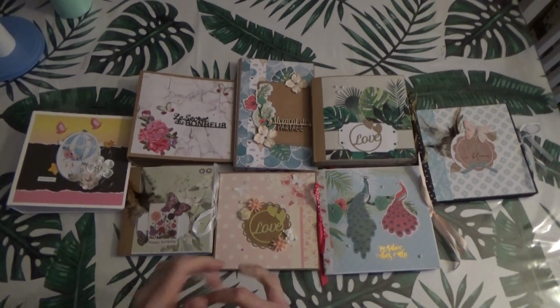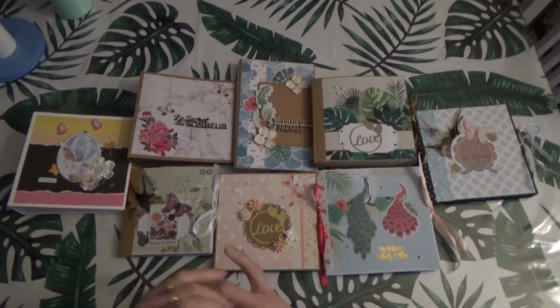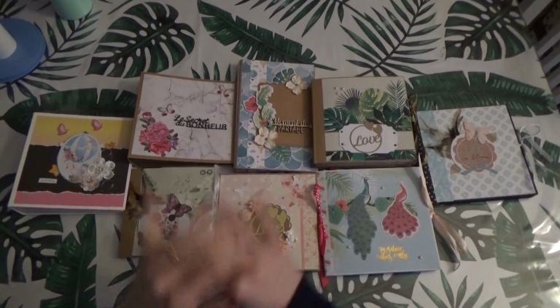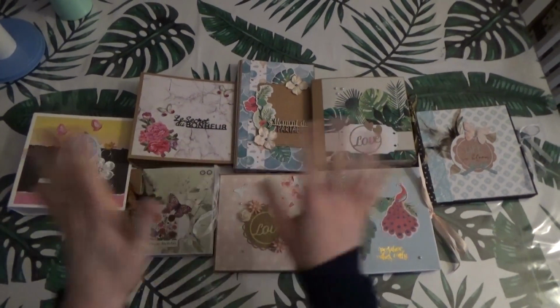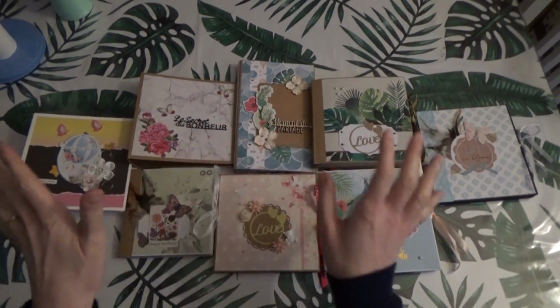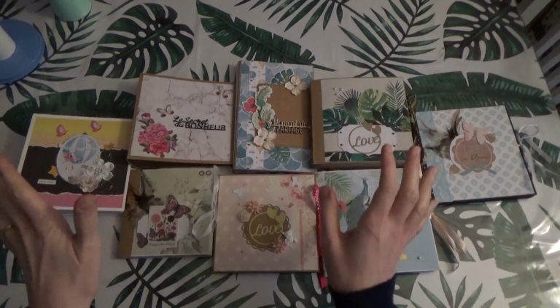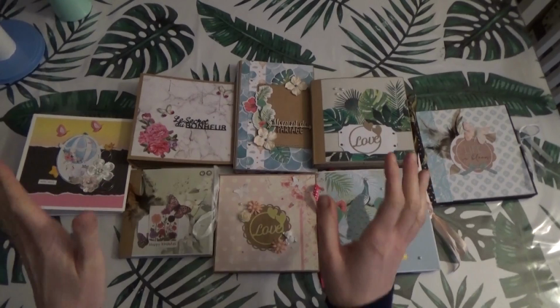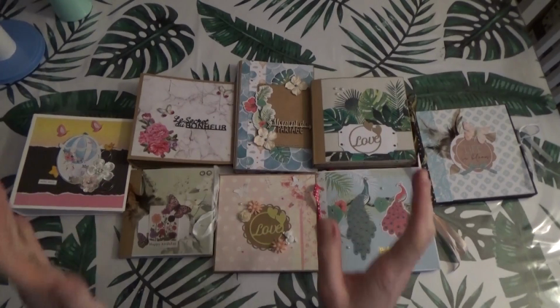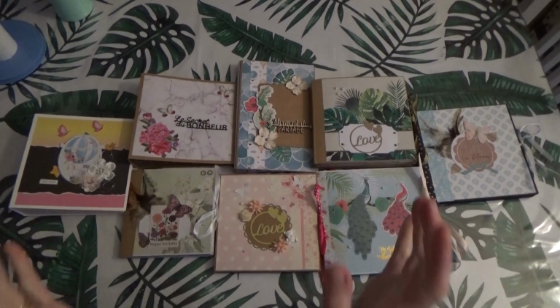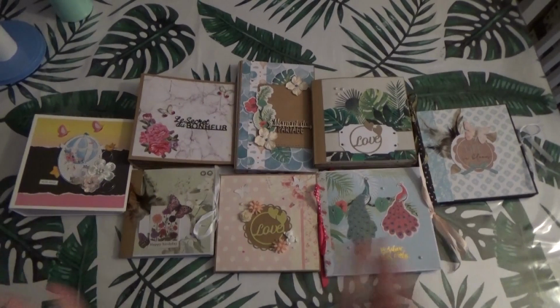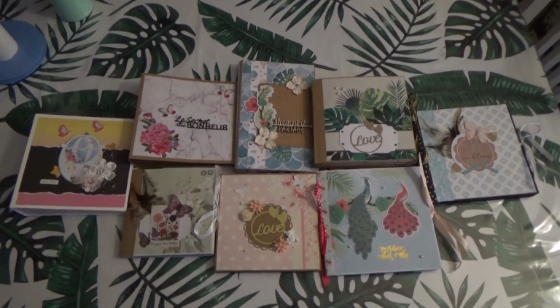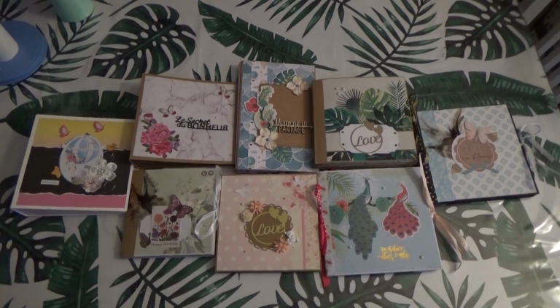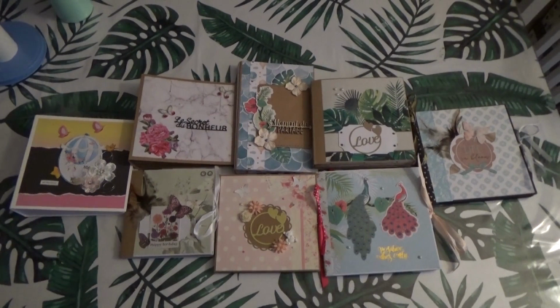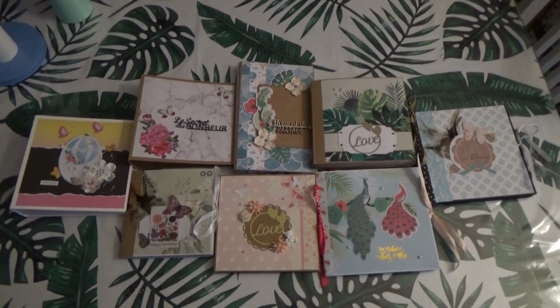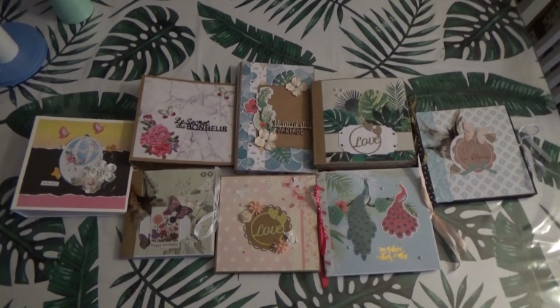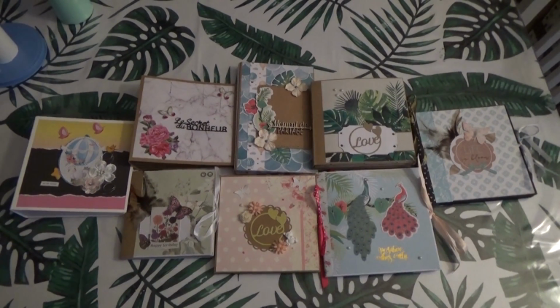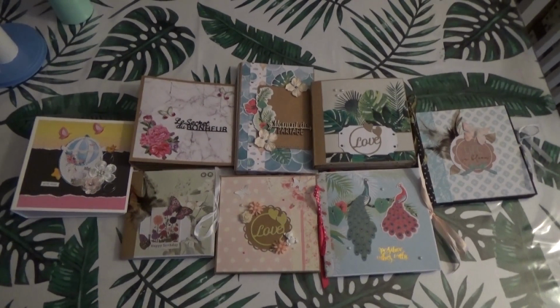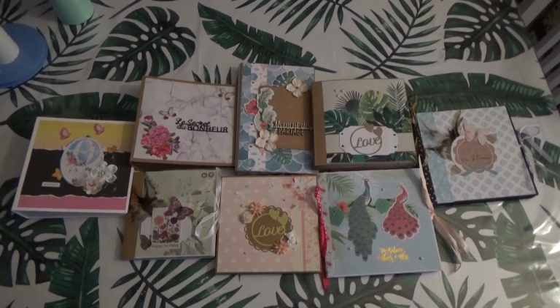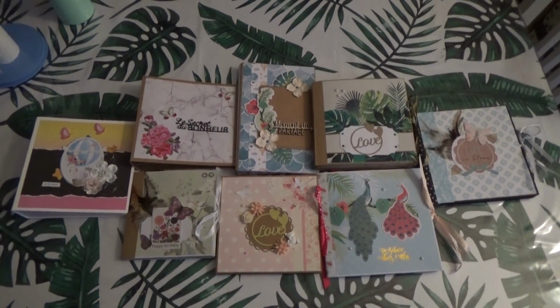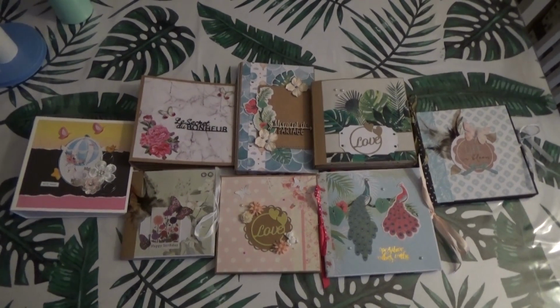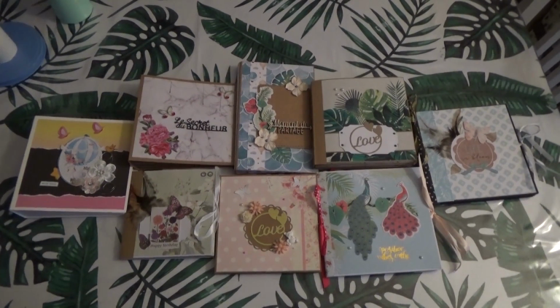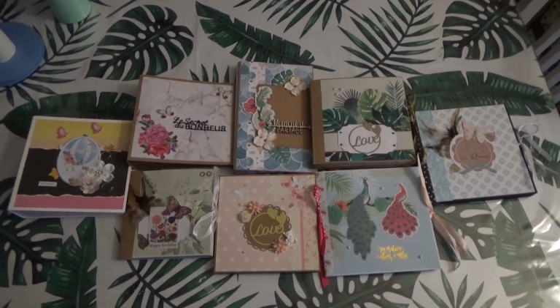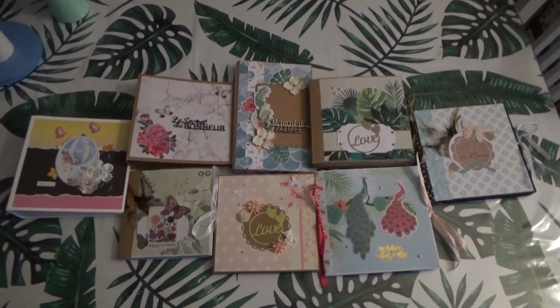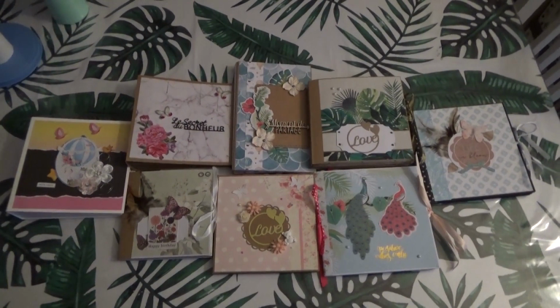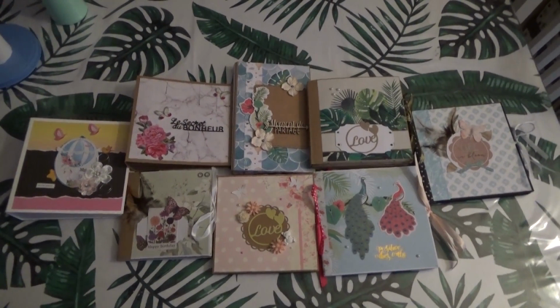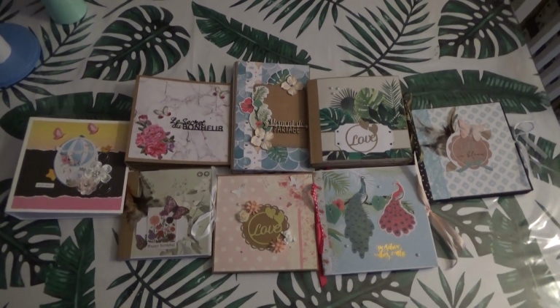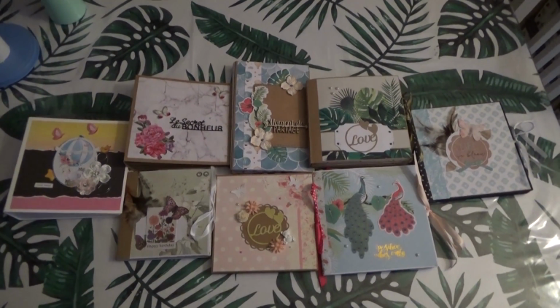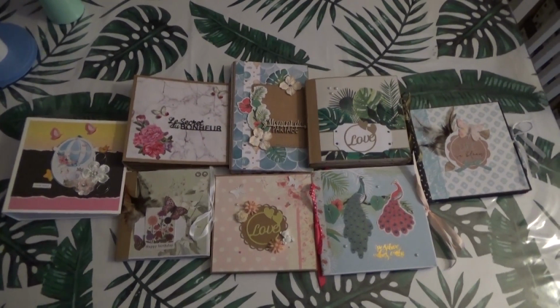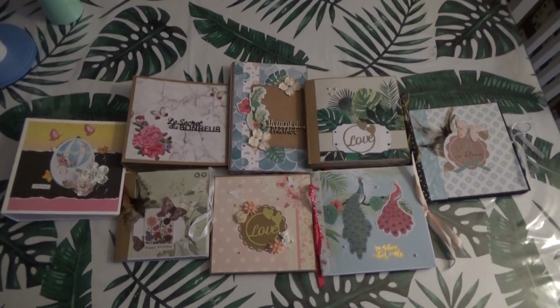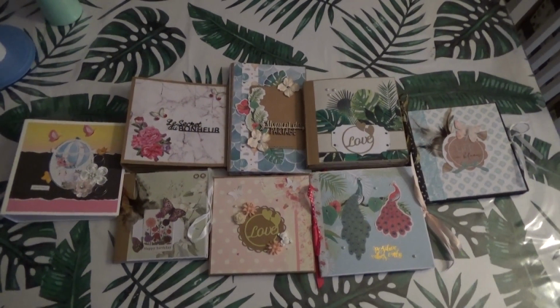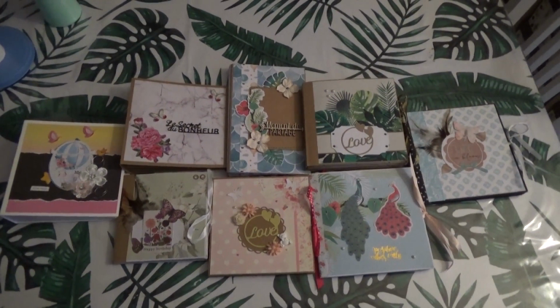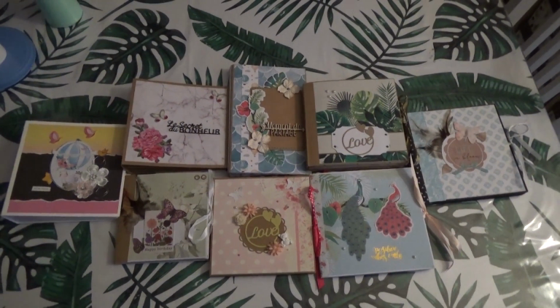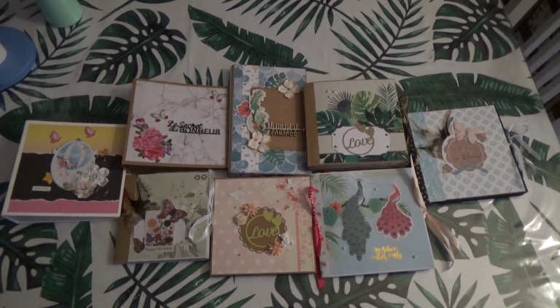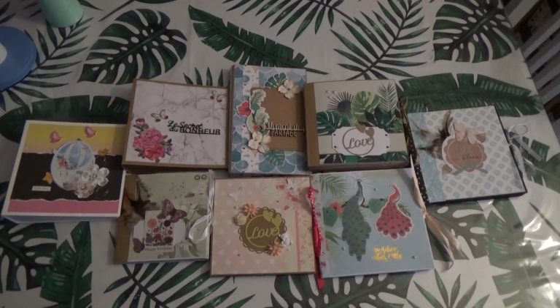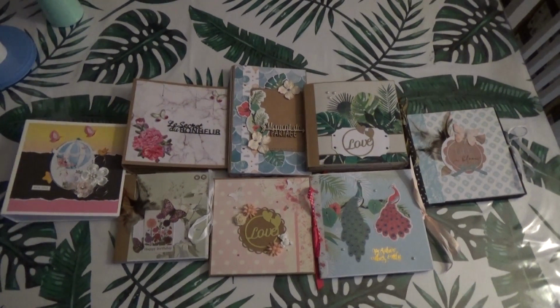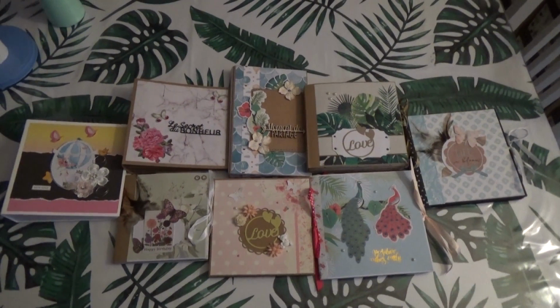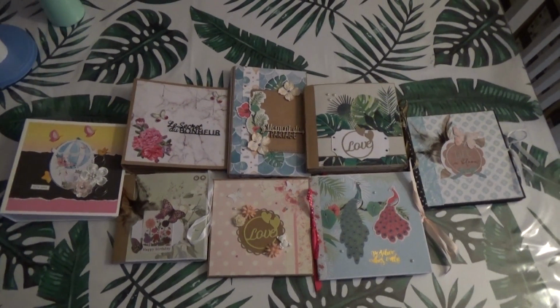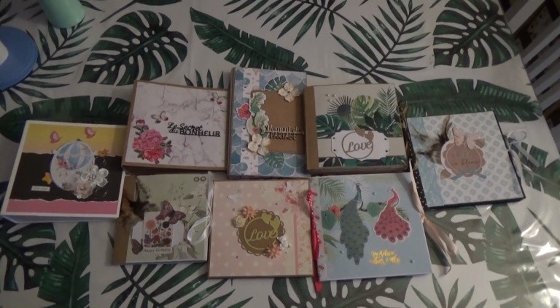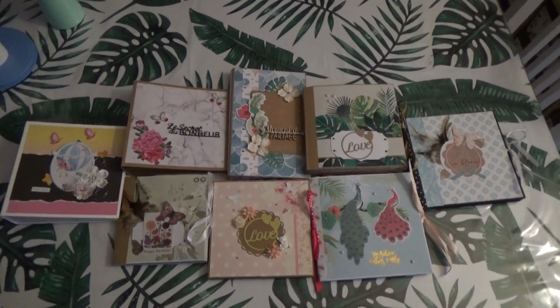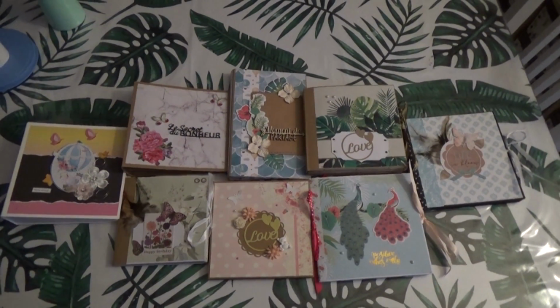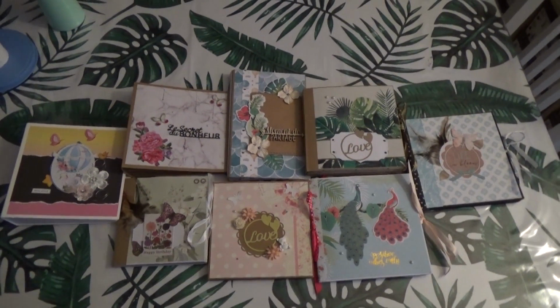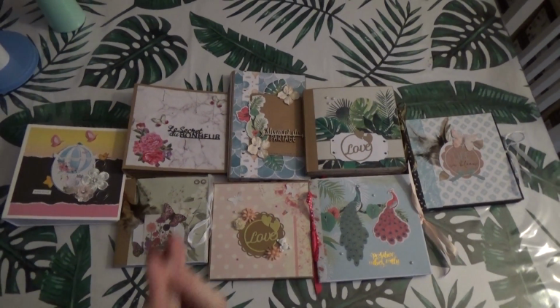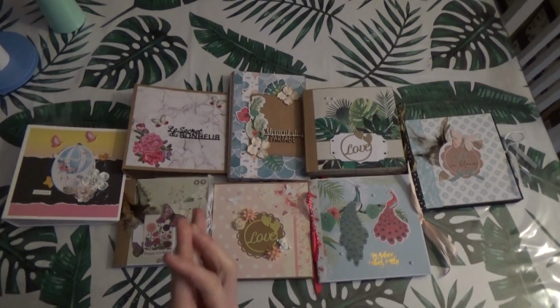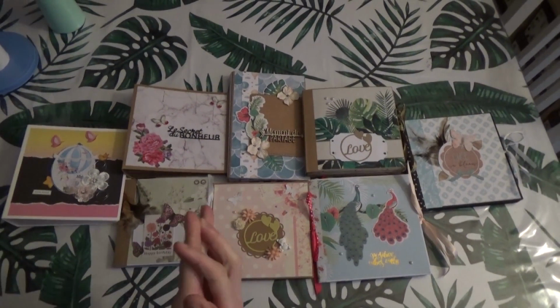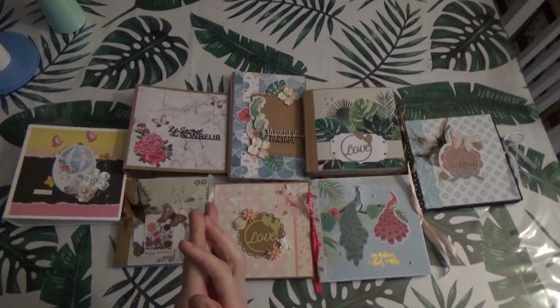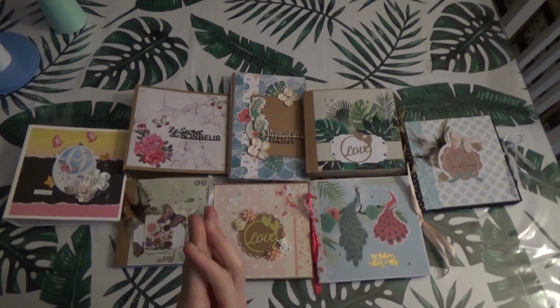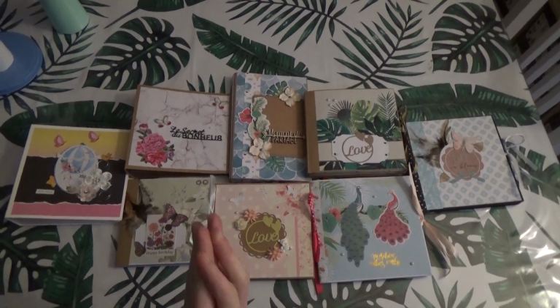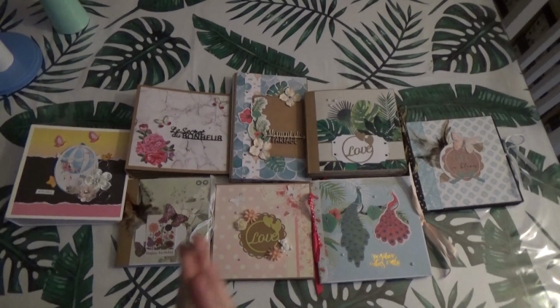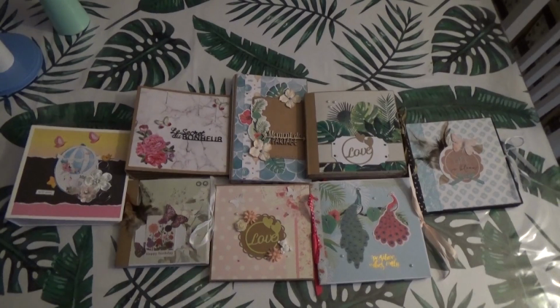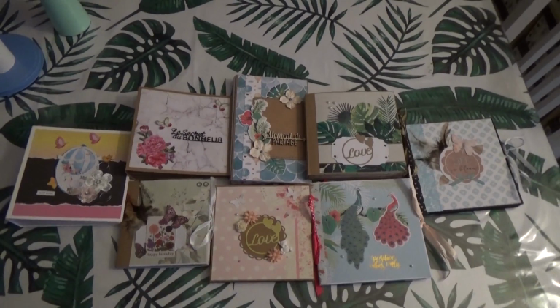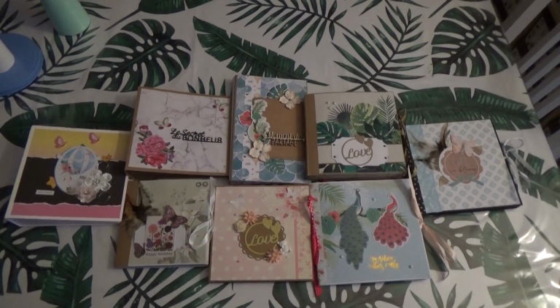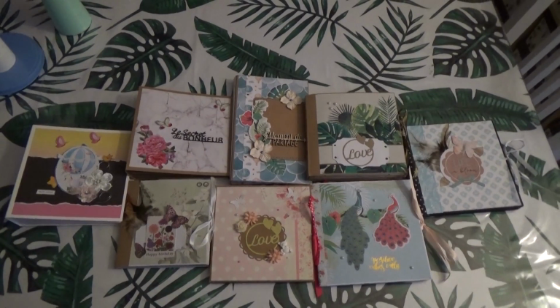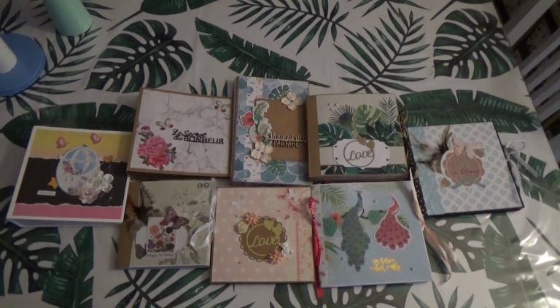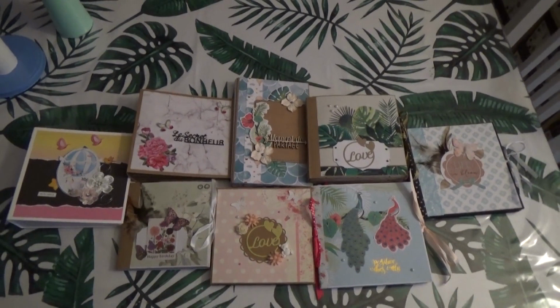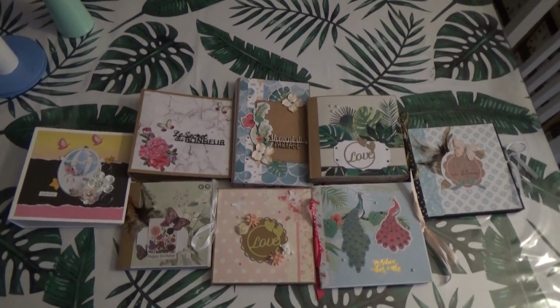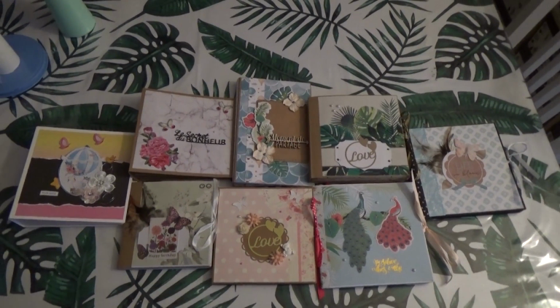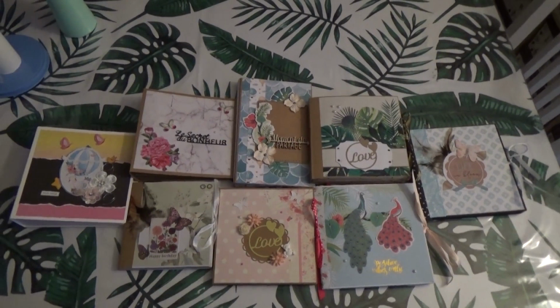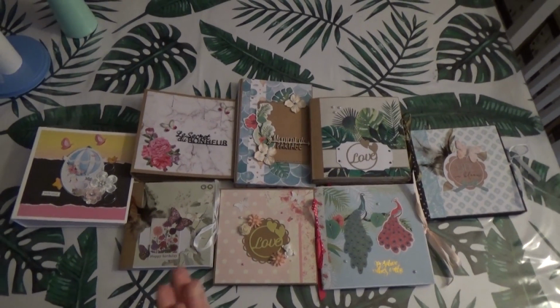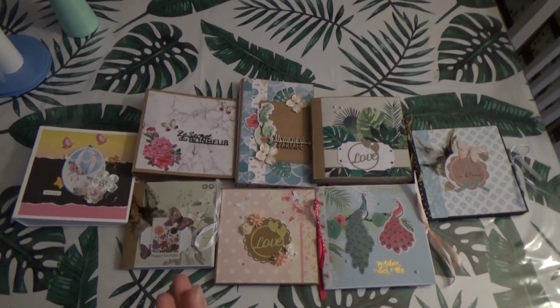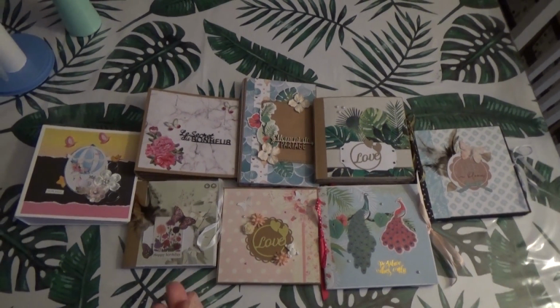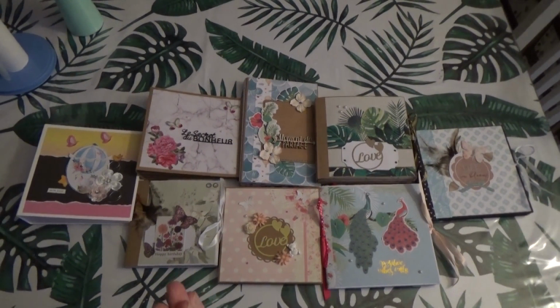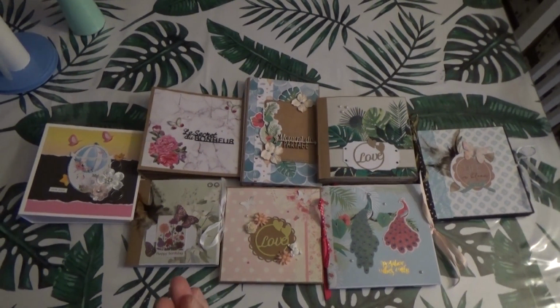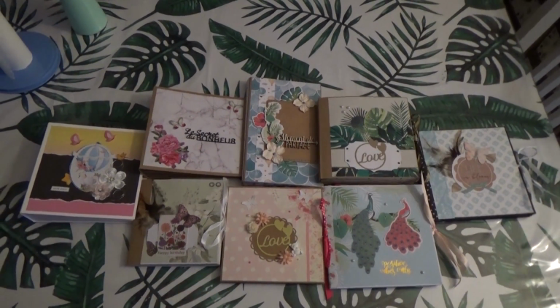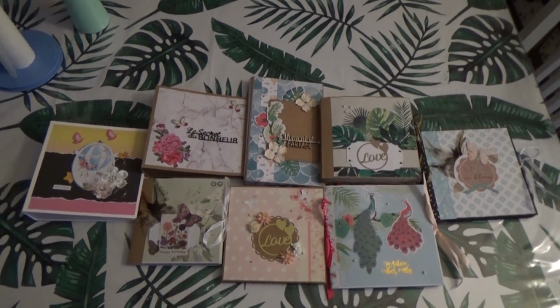Hello everyone, I hope you're doing well. We'll see you next time on the sale of my mini-albums.